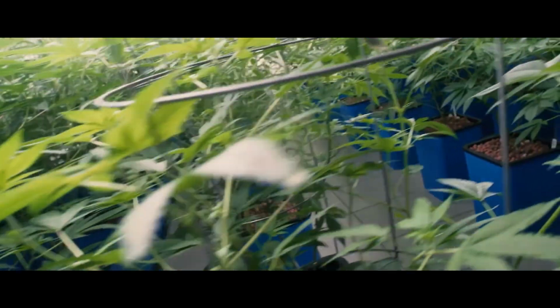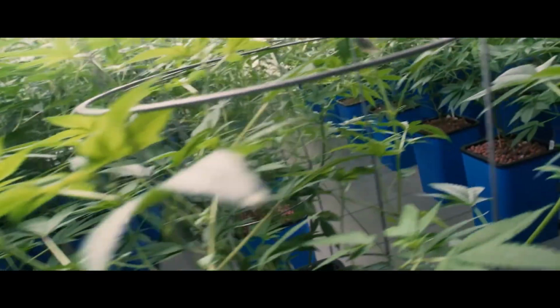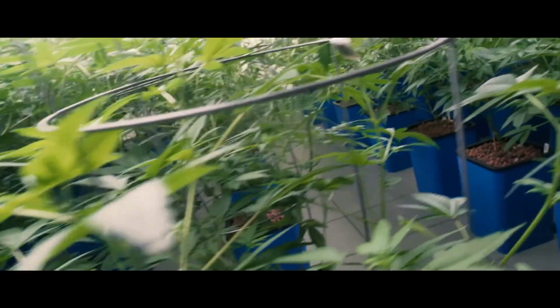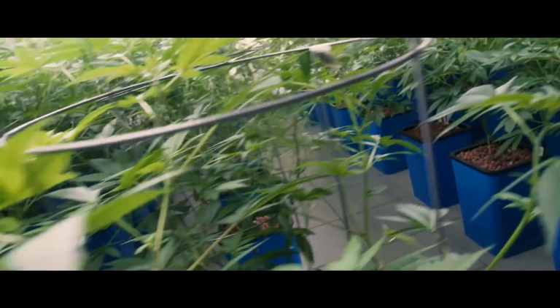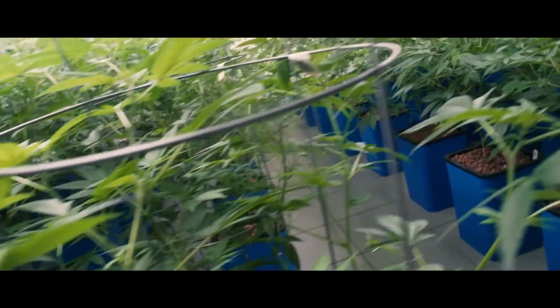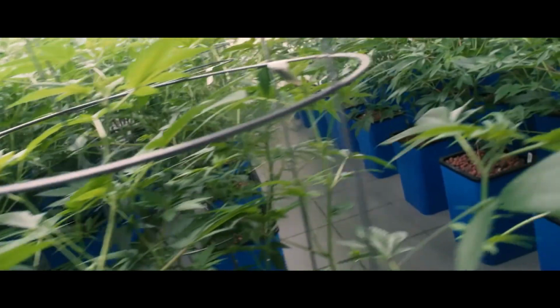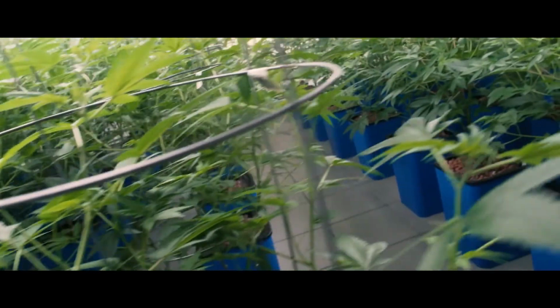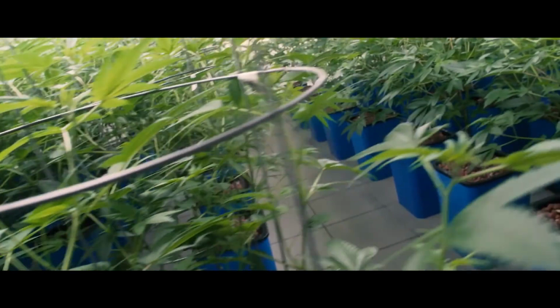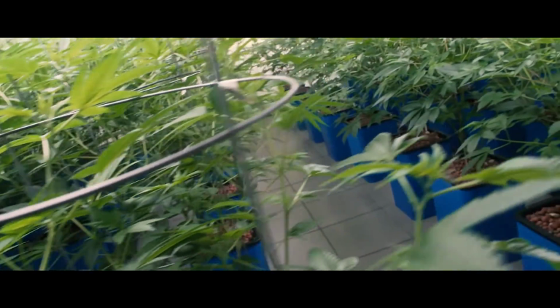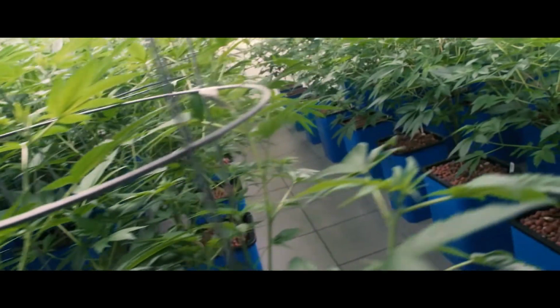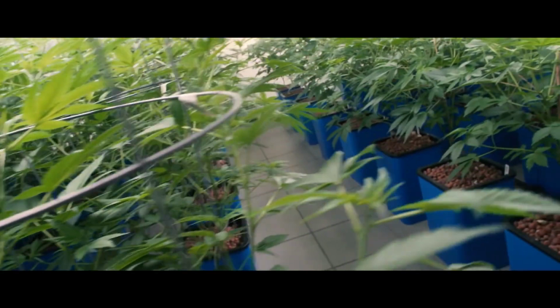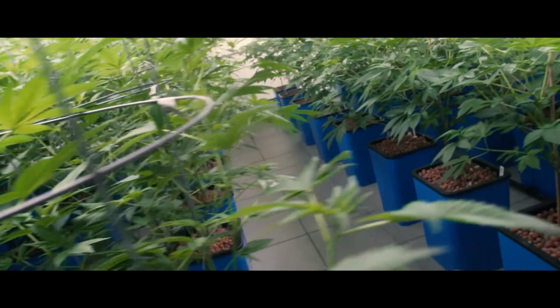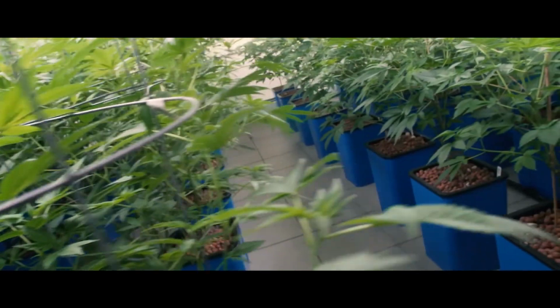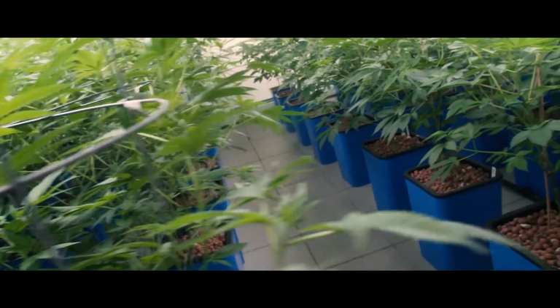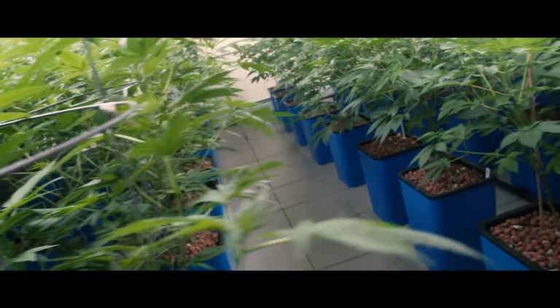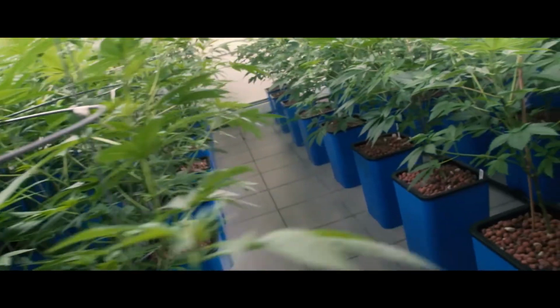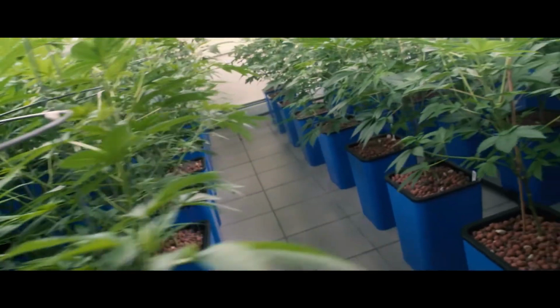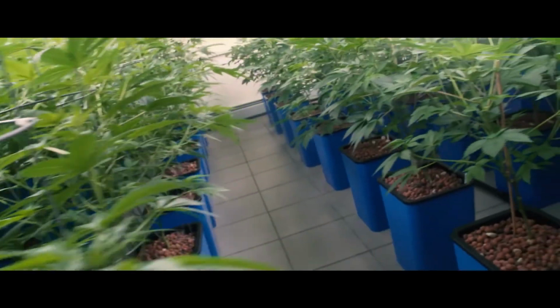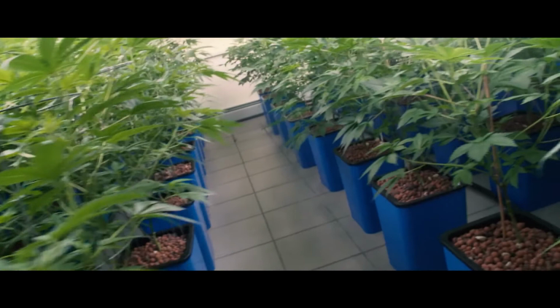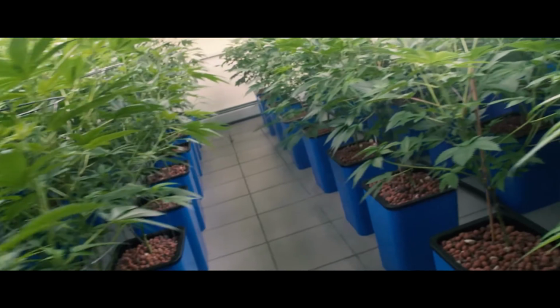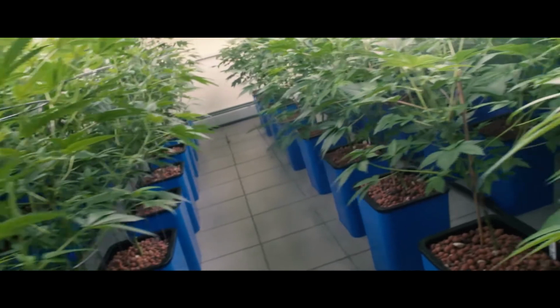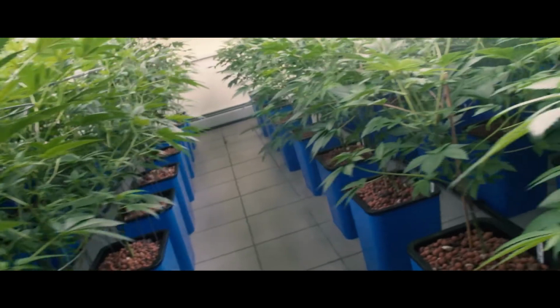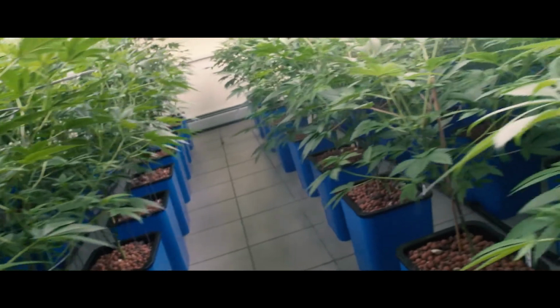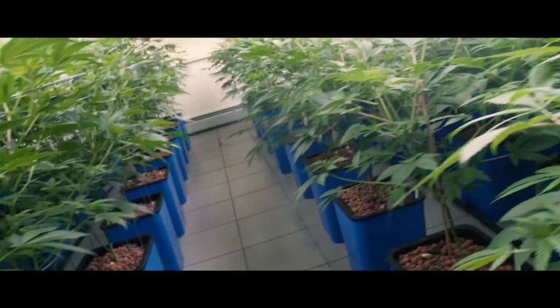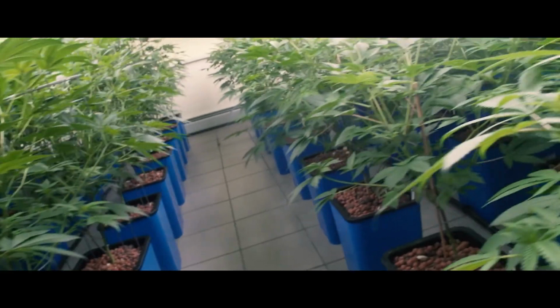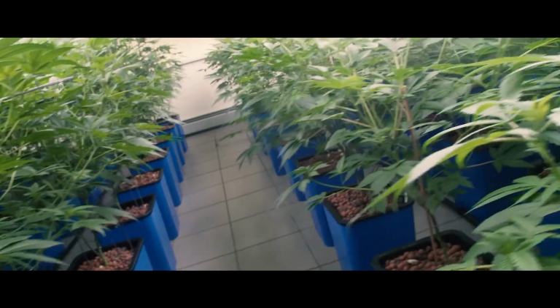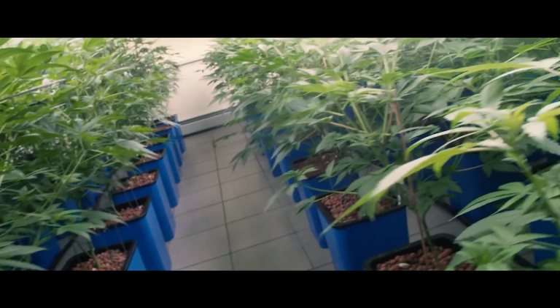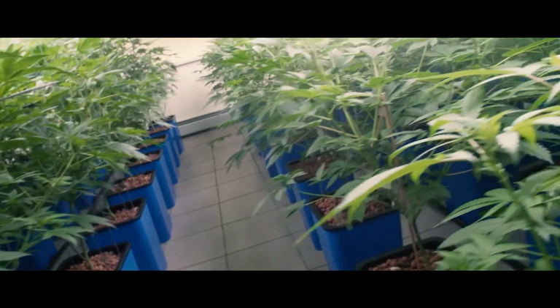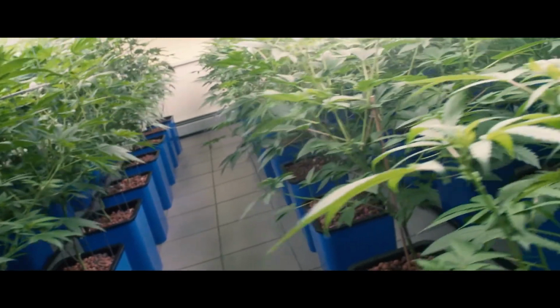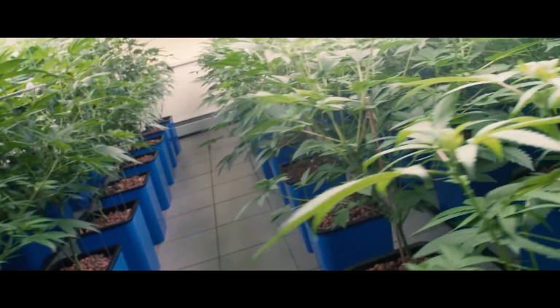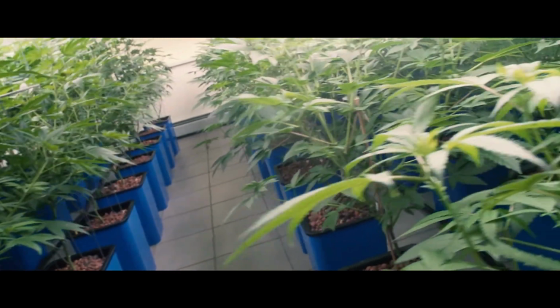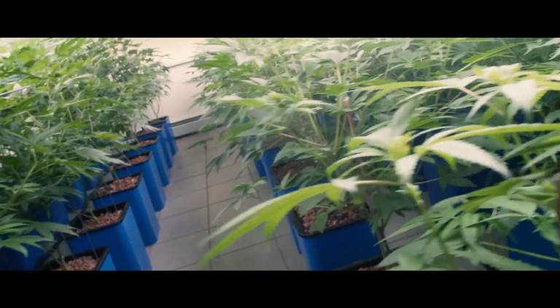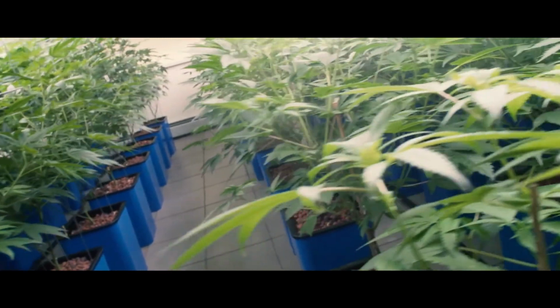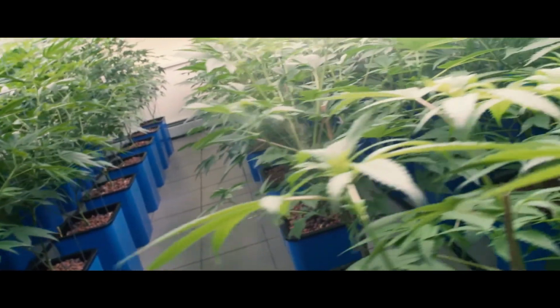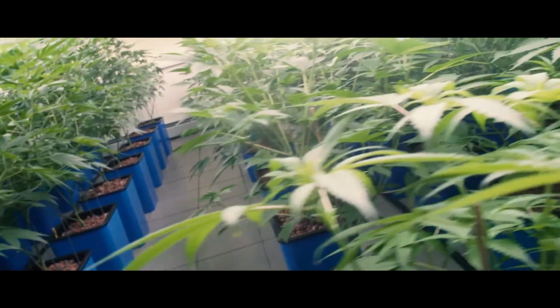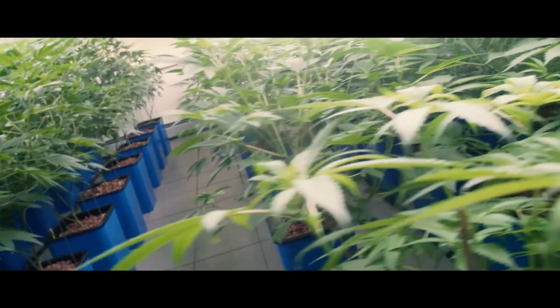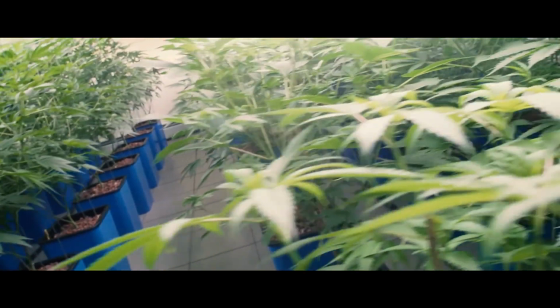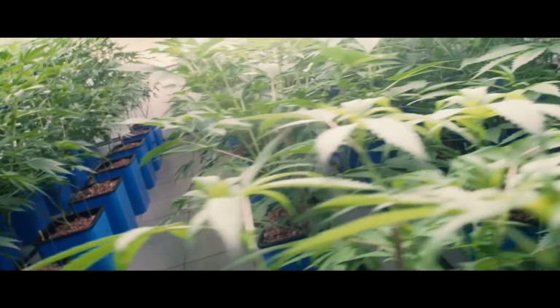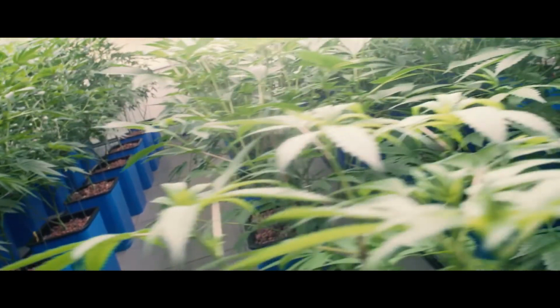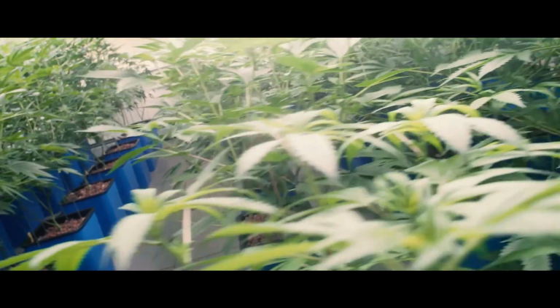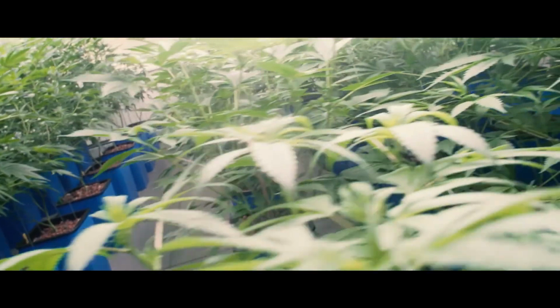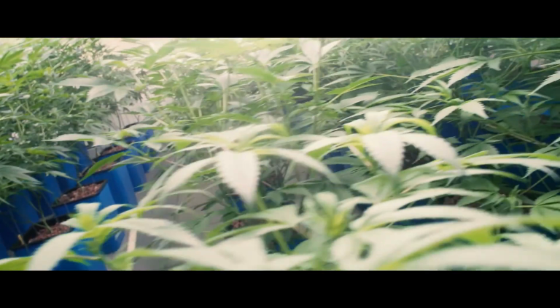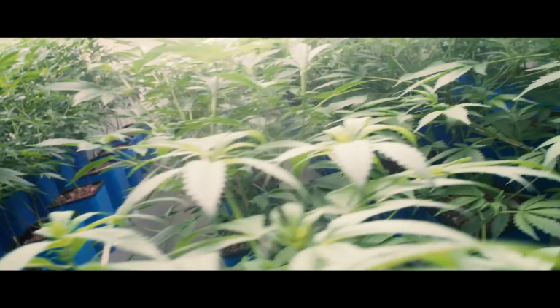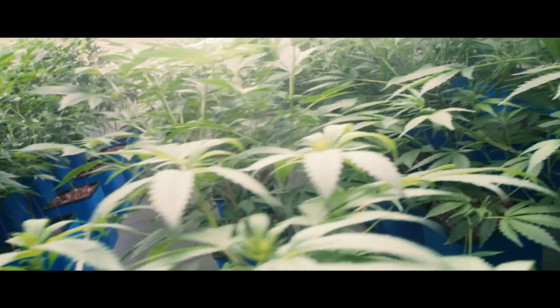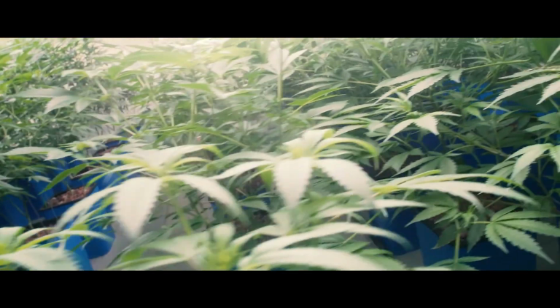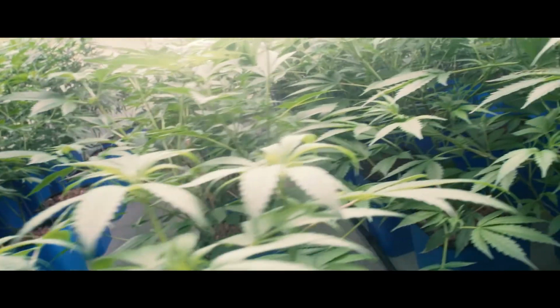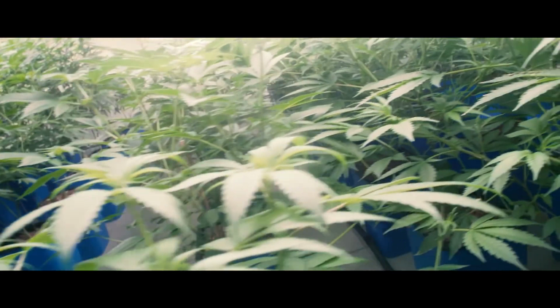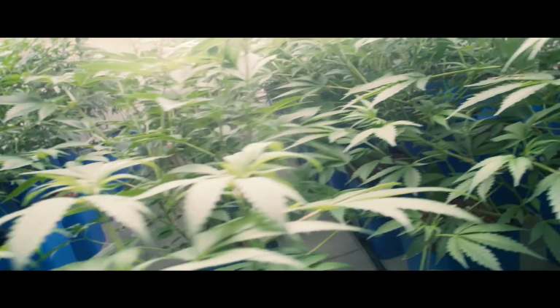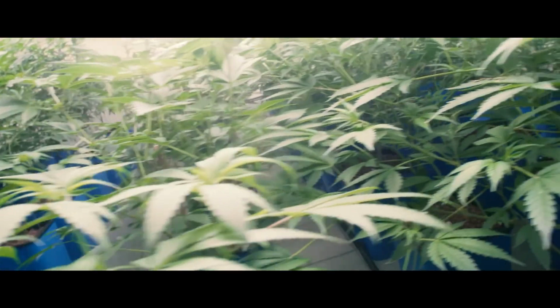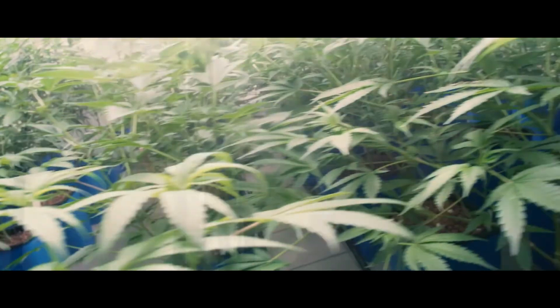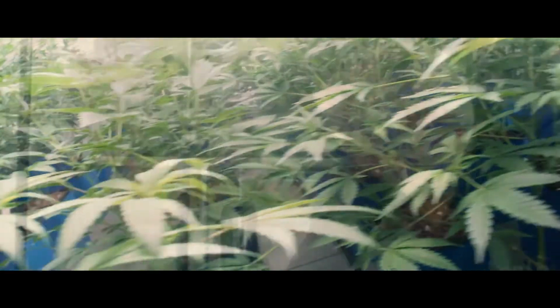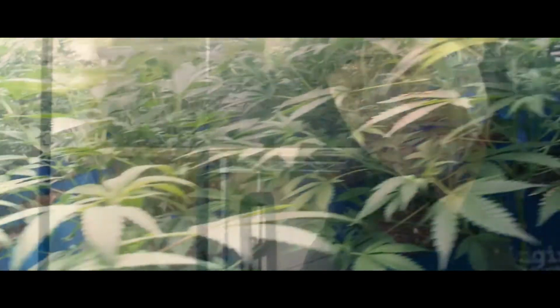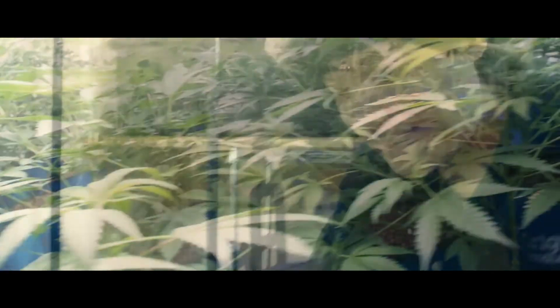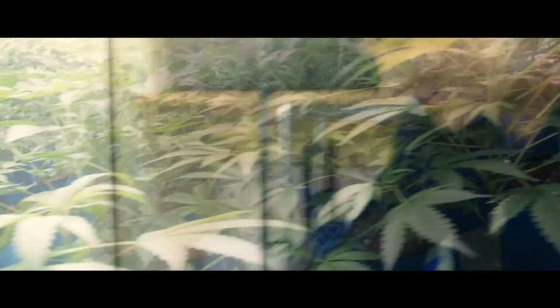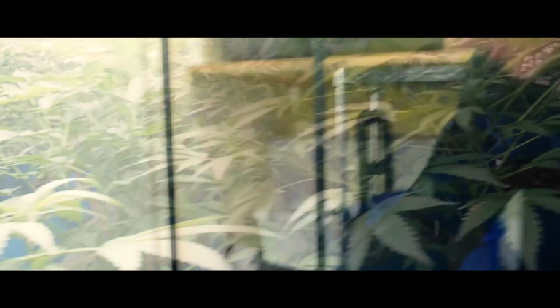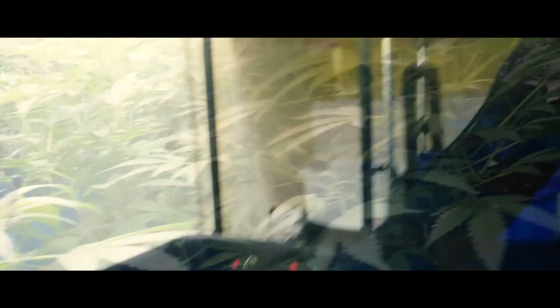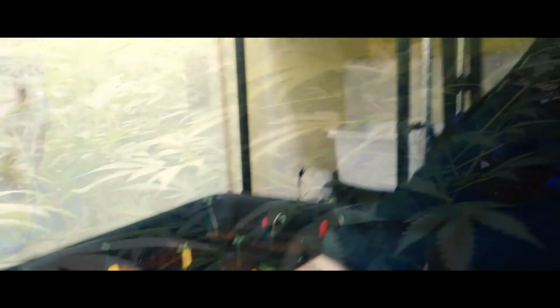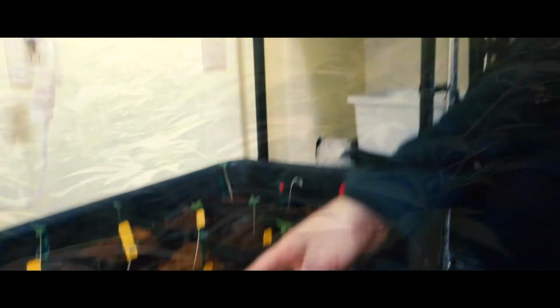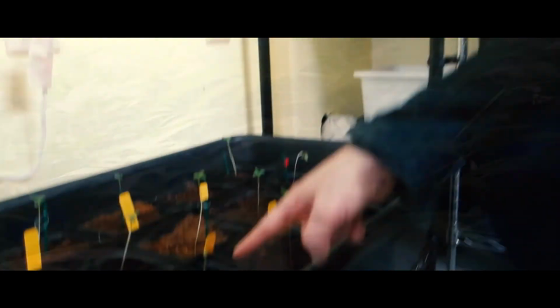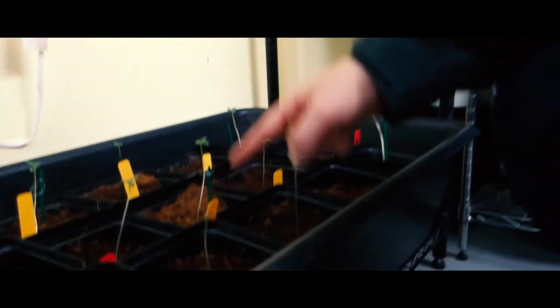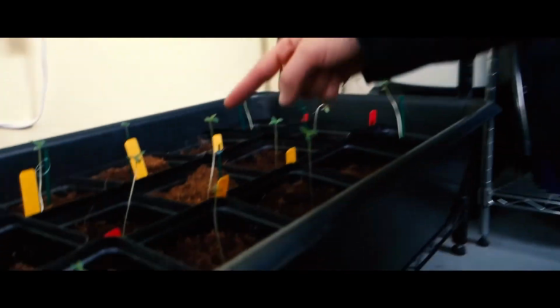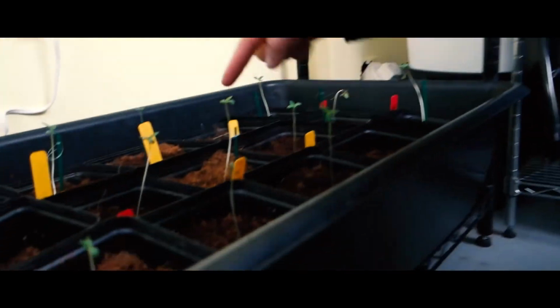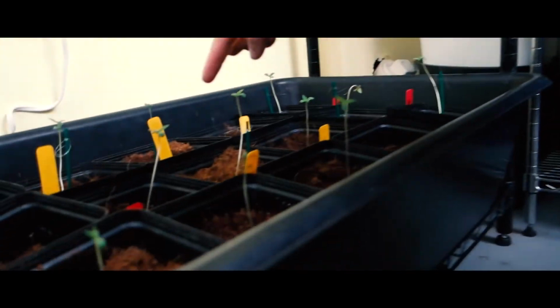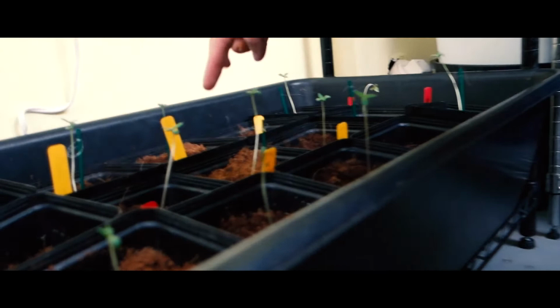It's just a lot easier to really fine-tune all the other aspects: your hydroponic system, your soil system, your nutrient levels.